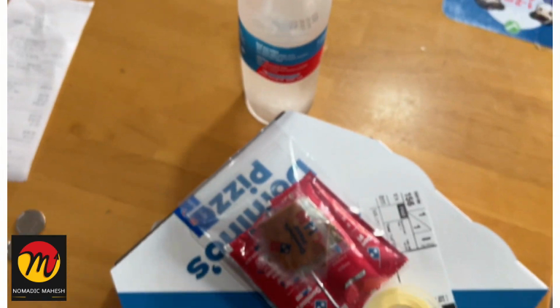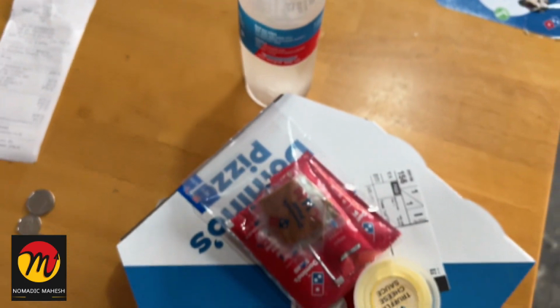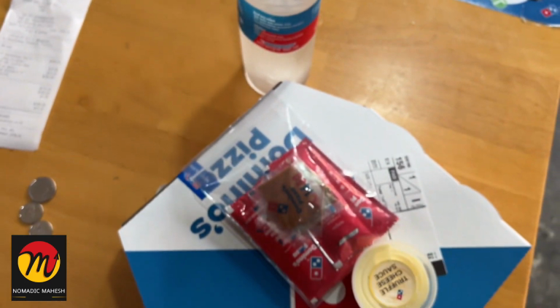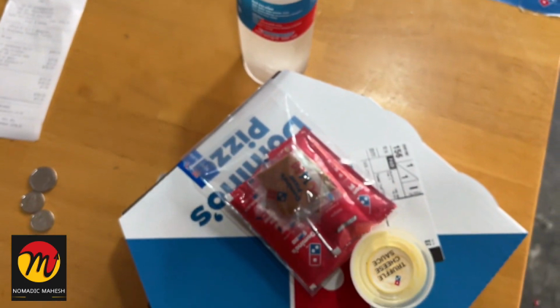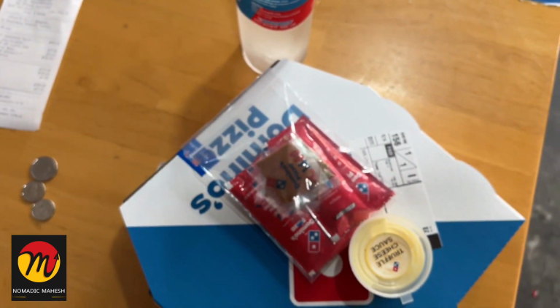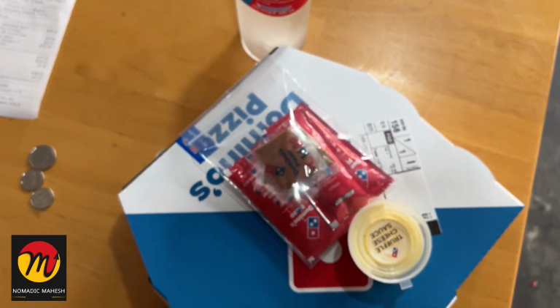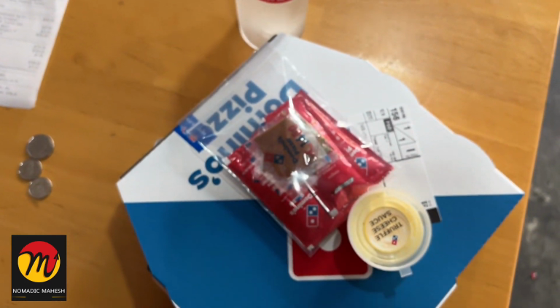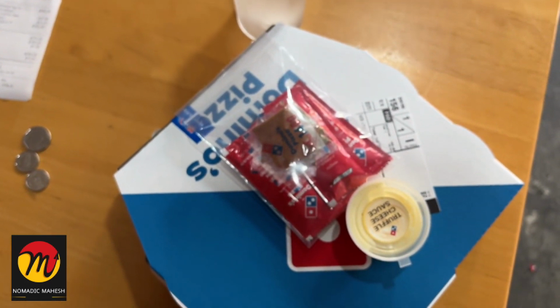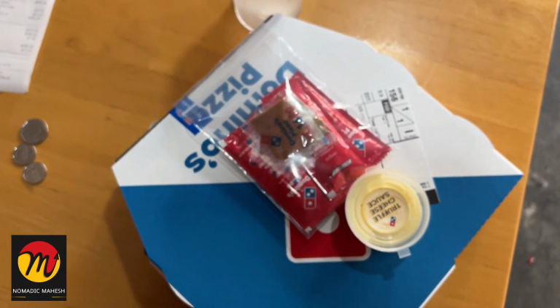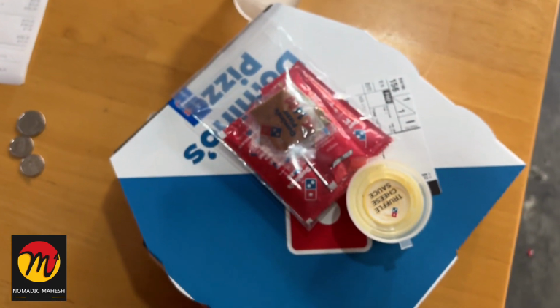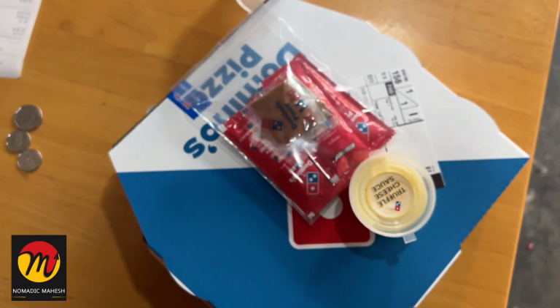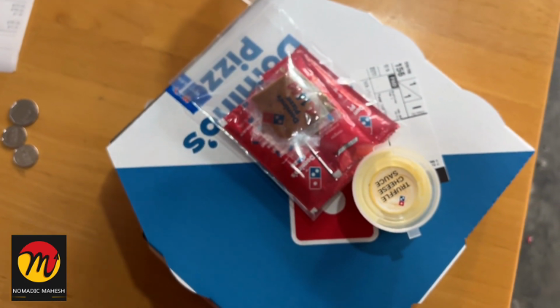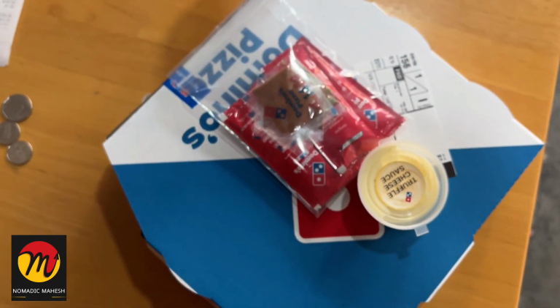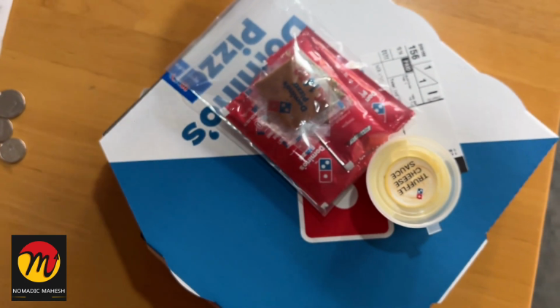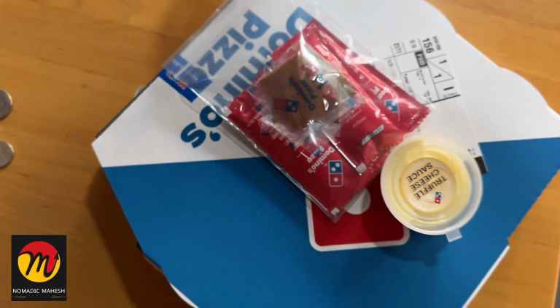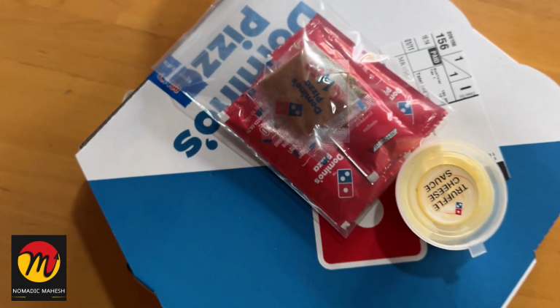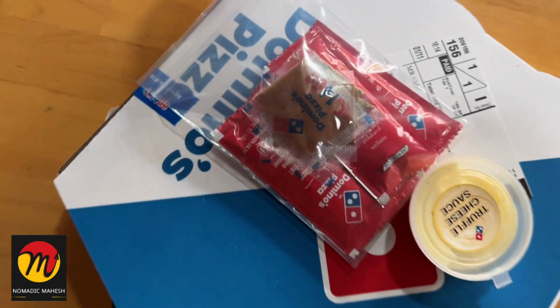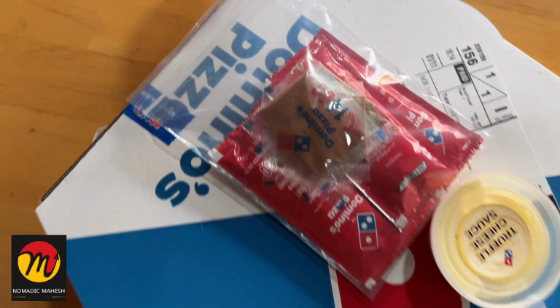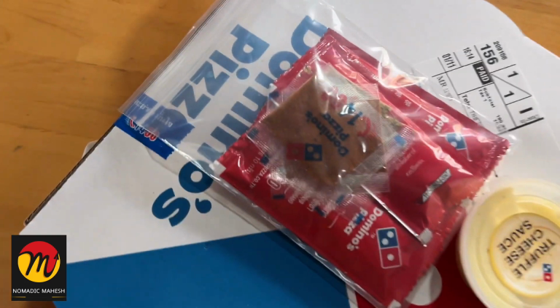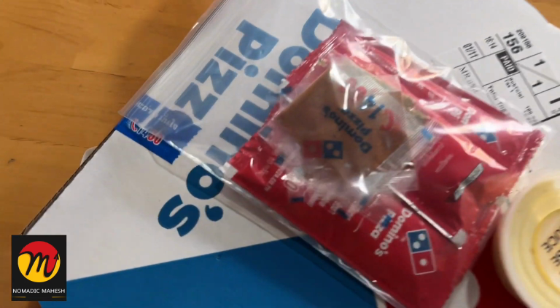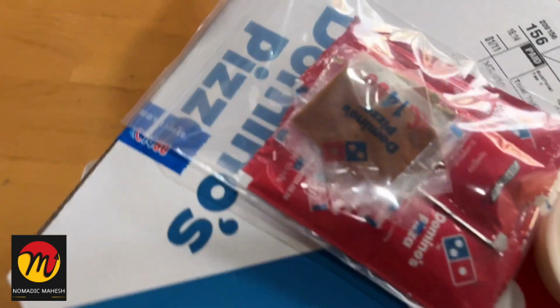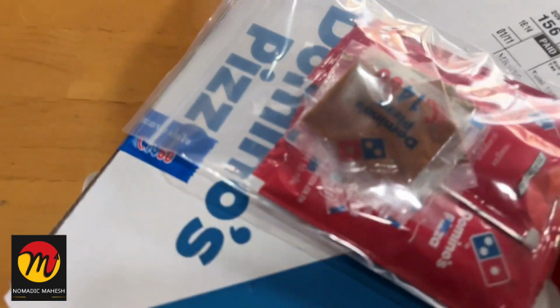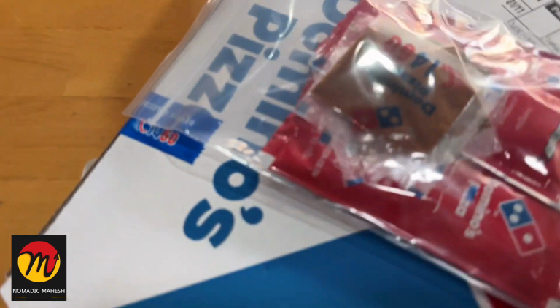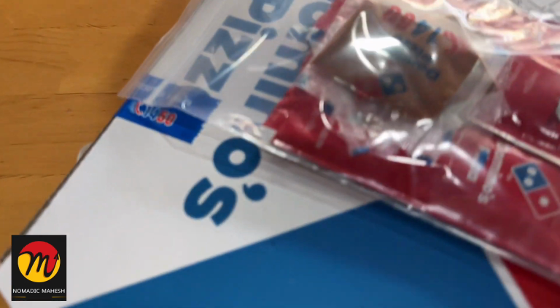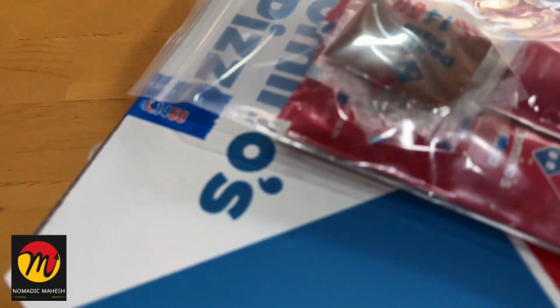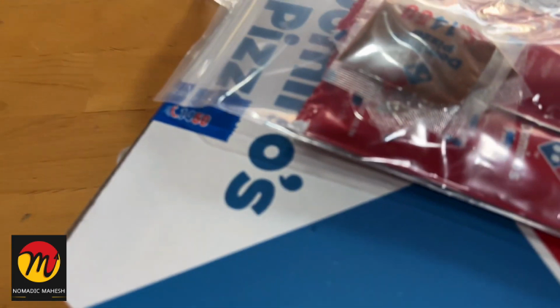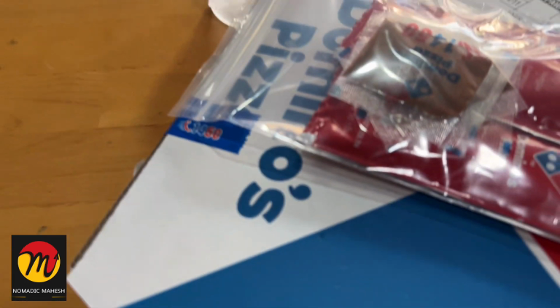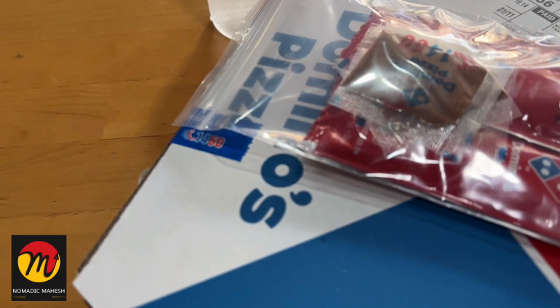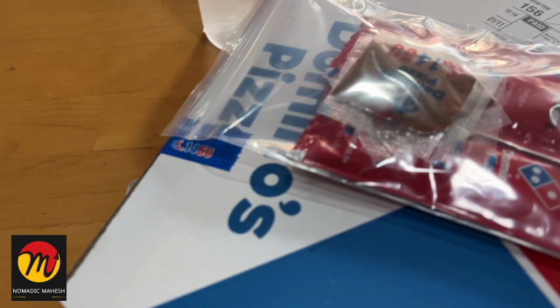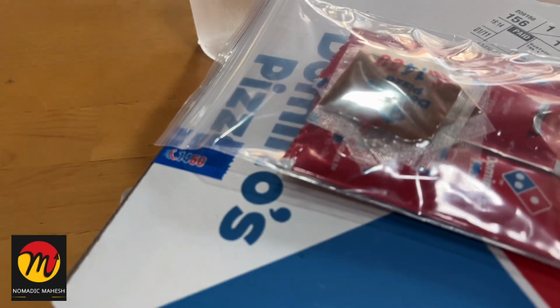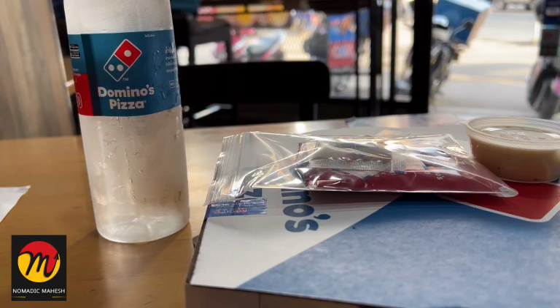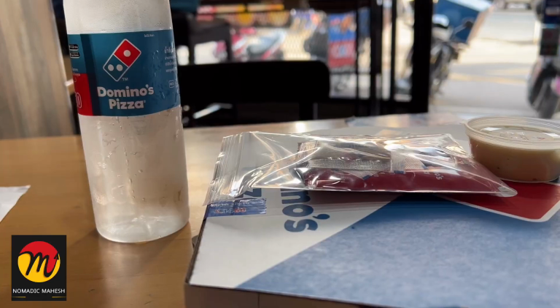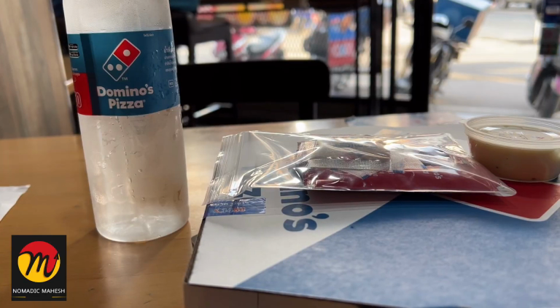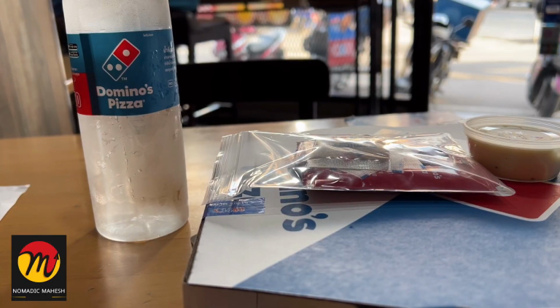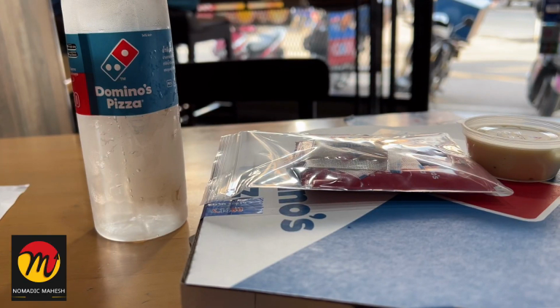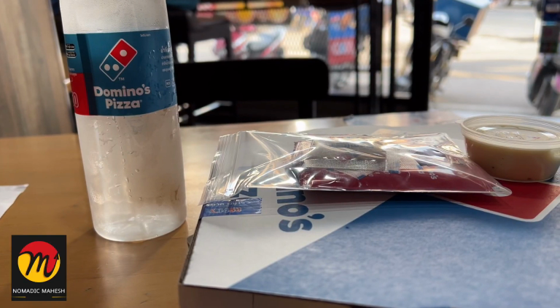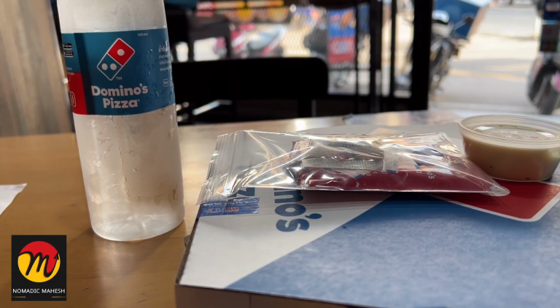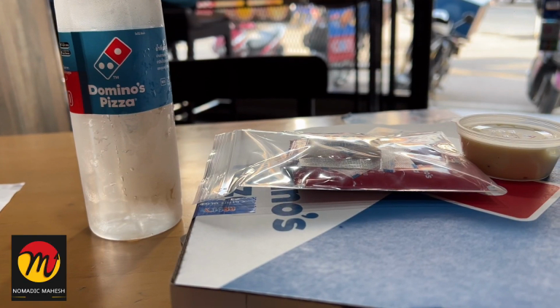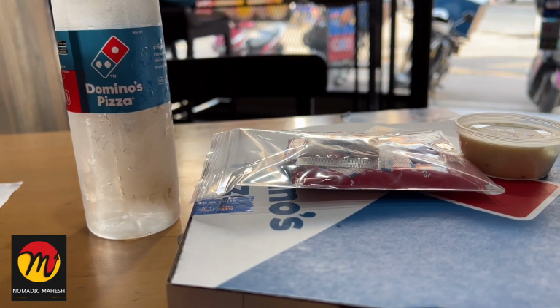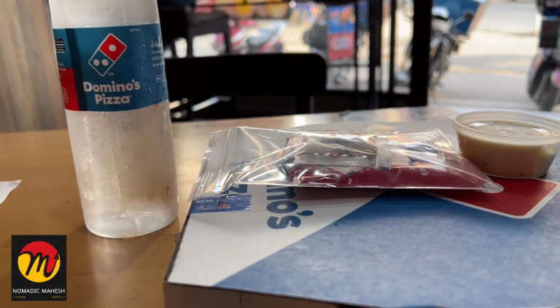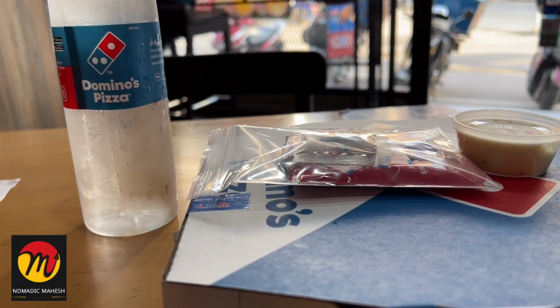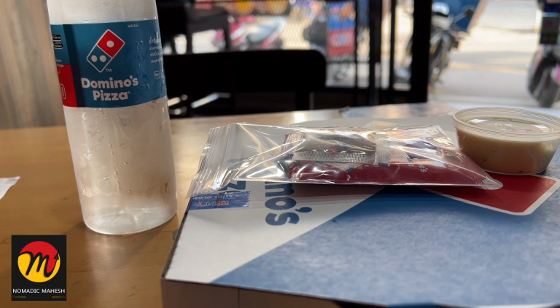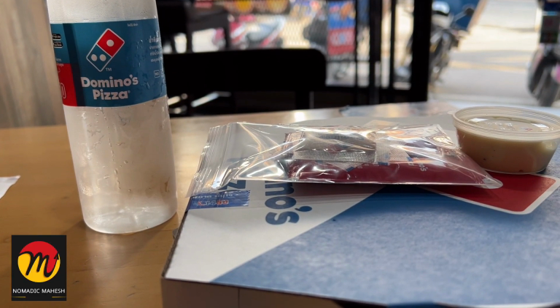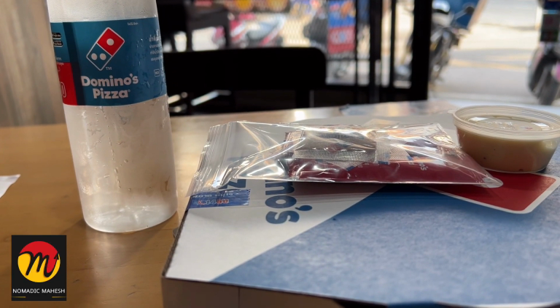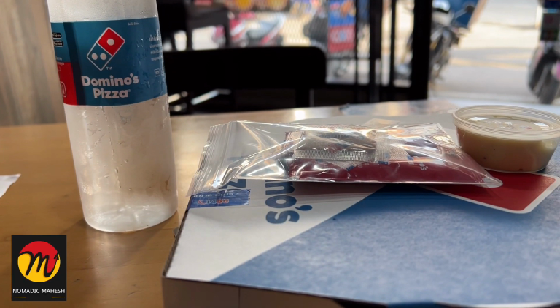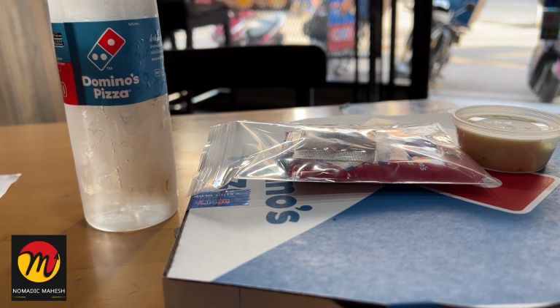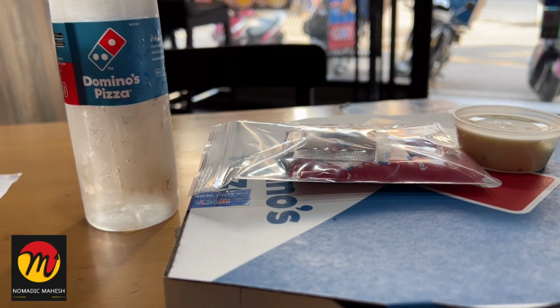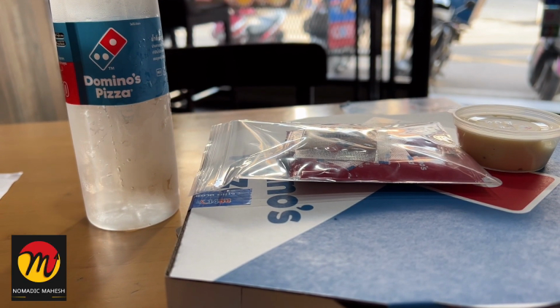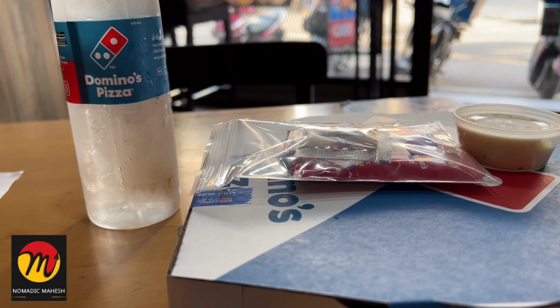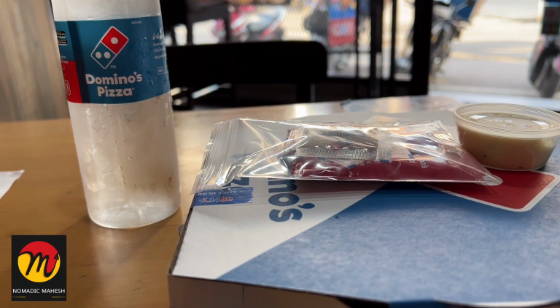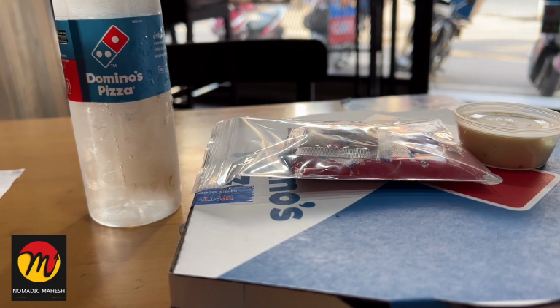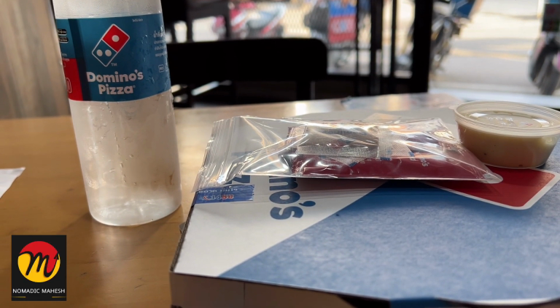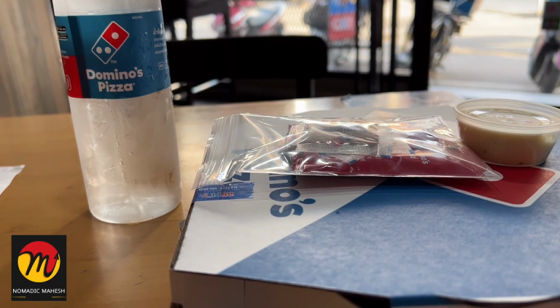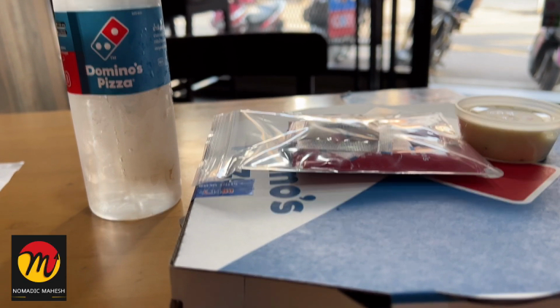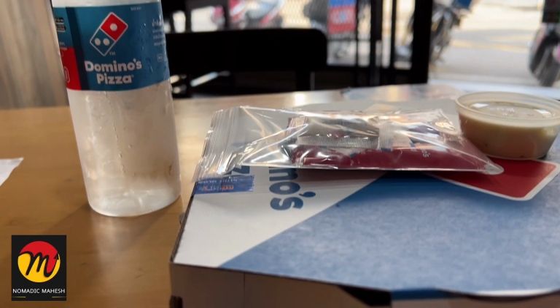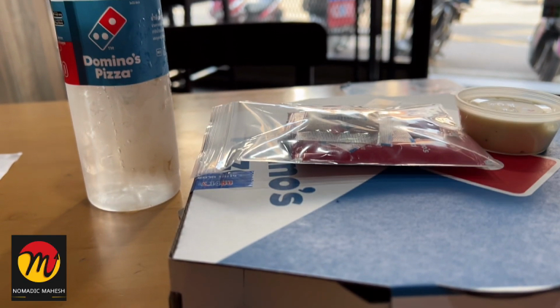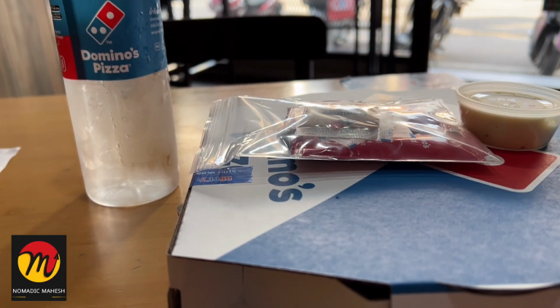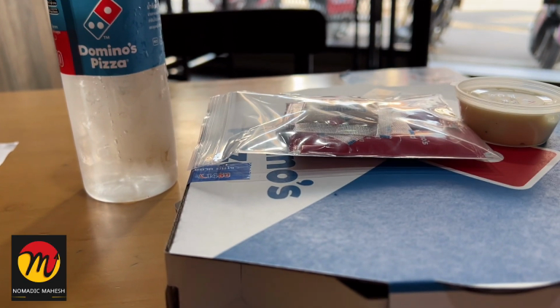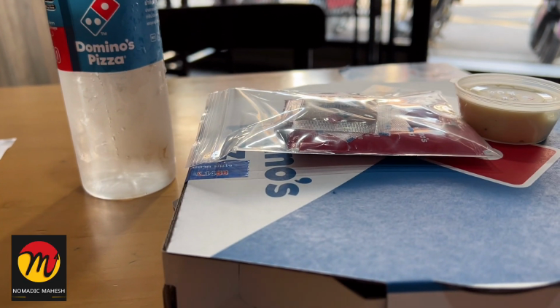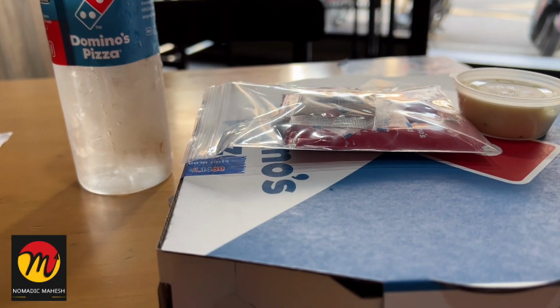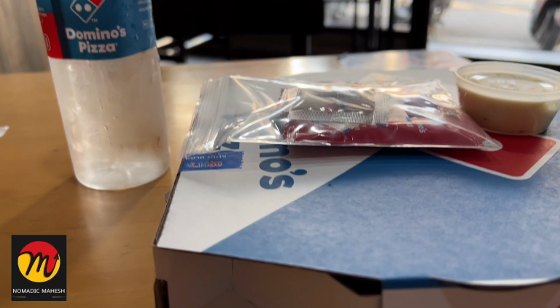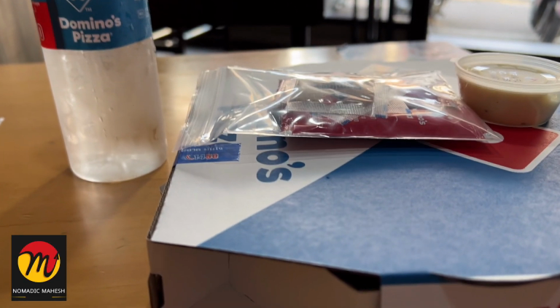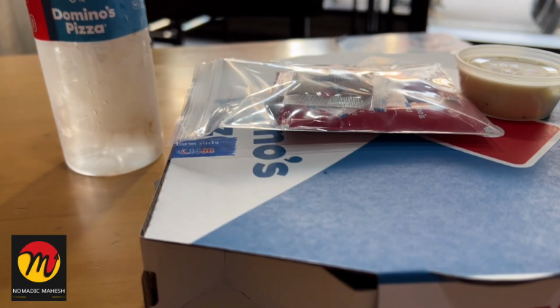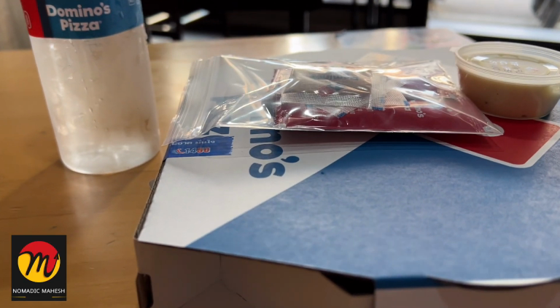They are collecting 7% VAT here on the food. Finally, I got my Wesparadise pizza. The packed chili flakes, seasoning and ketchup are in one plastic cover.